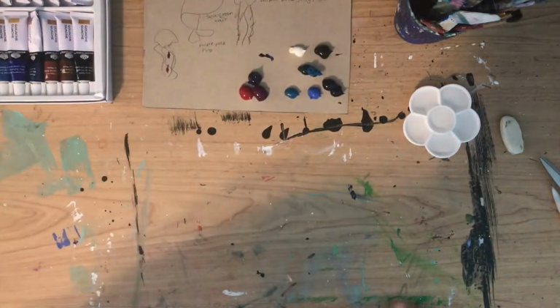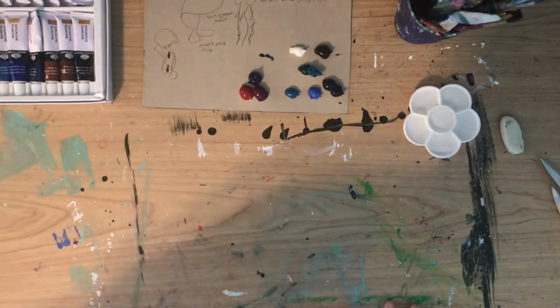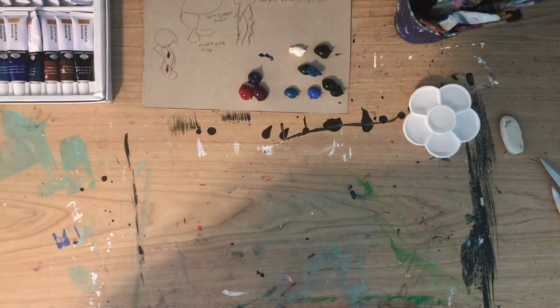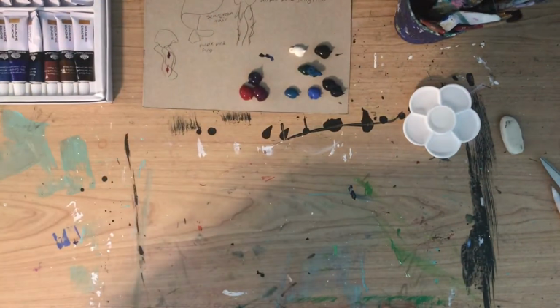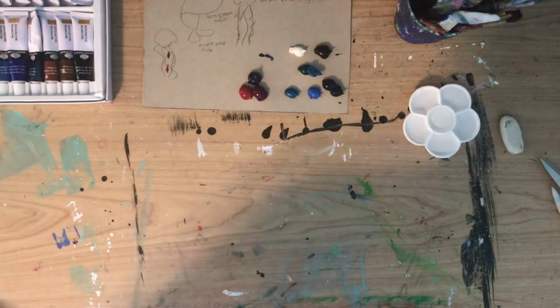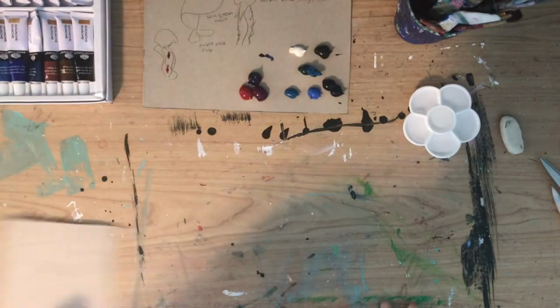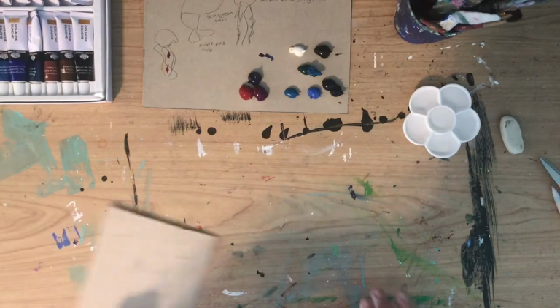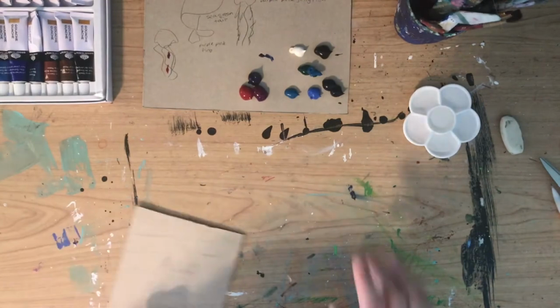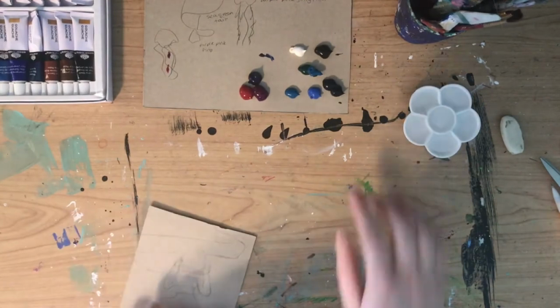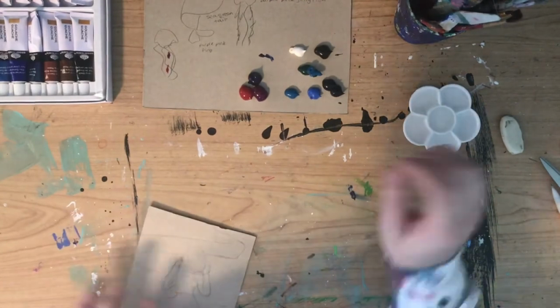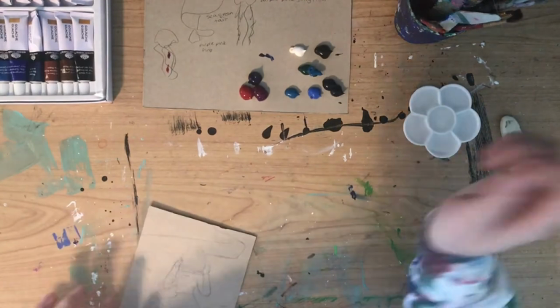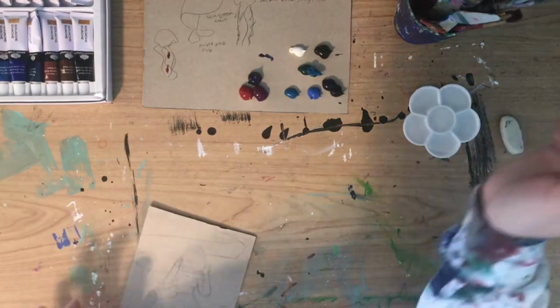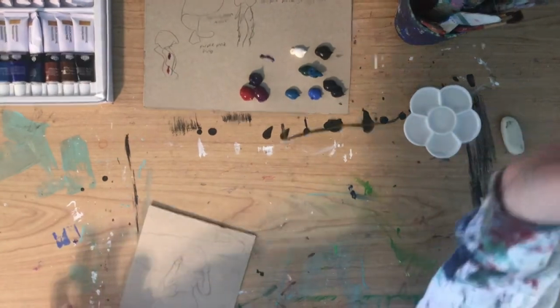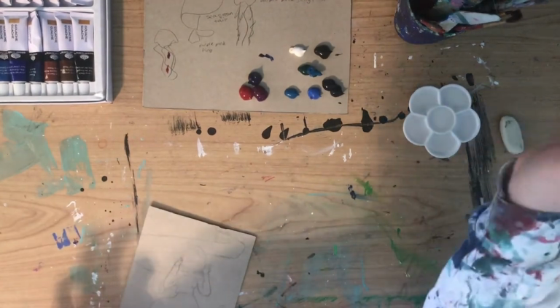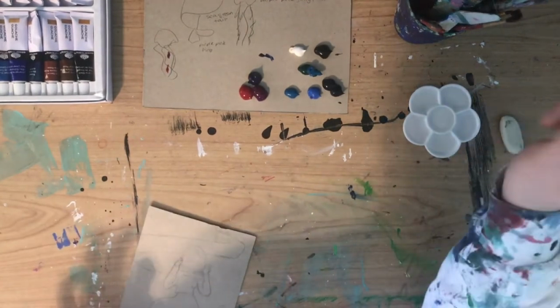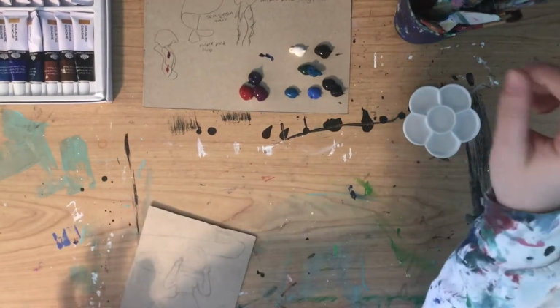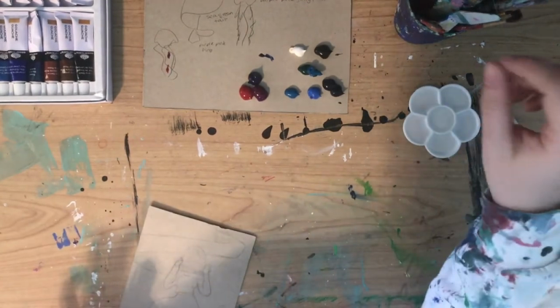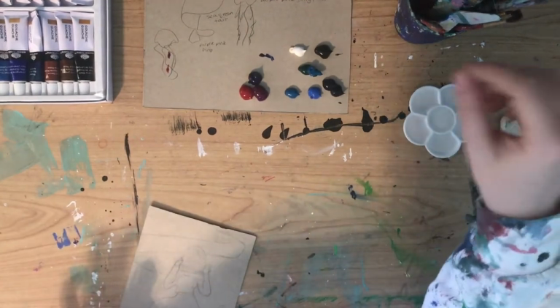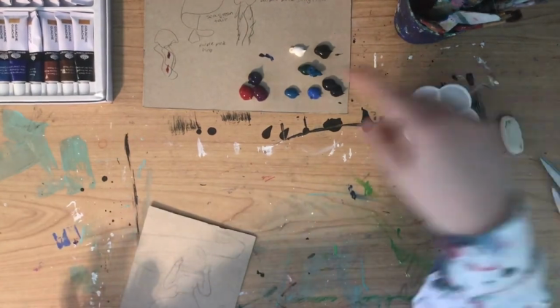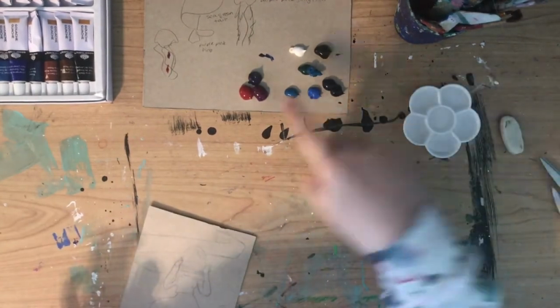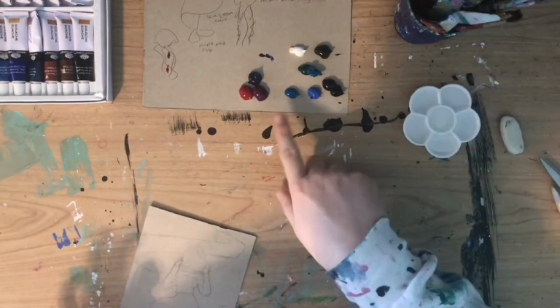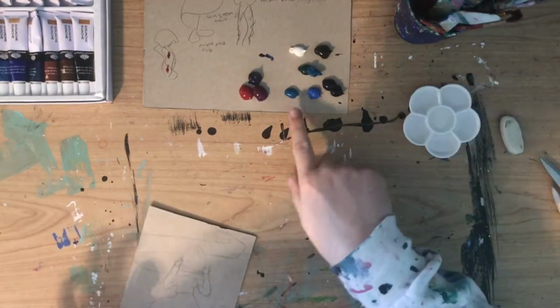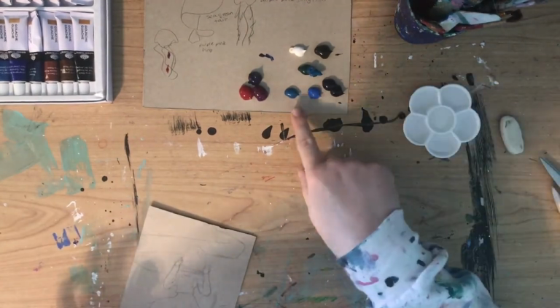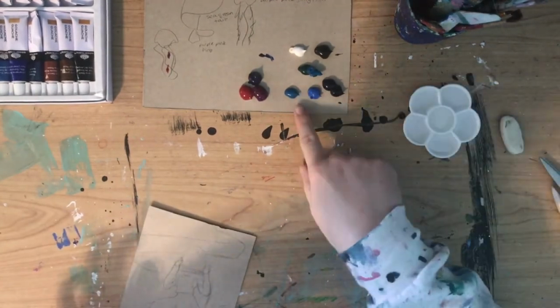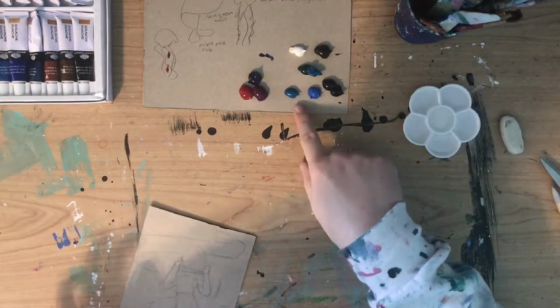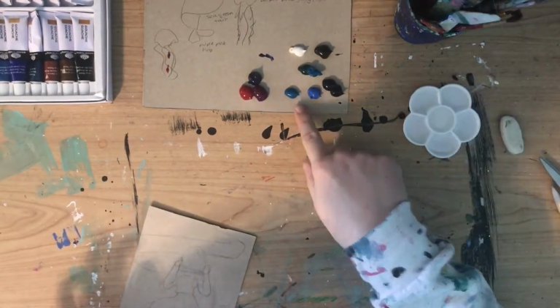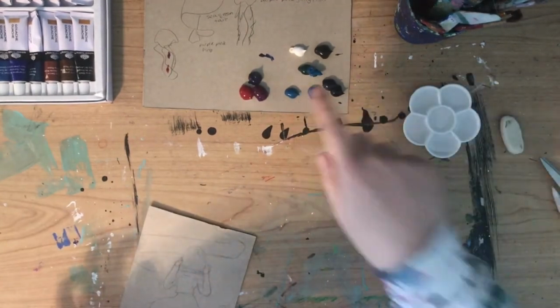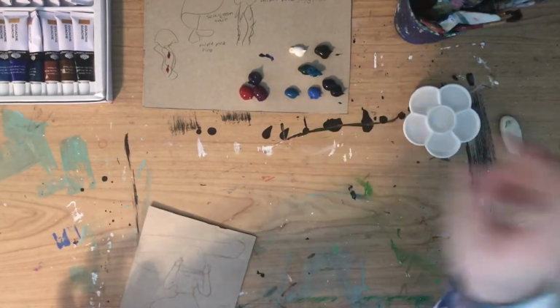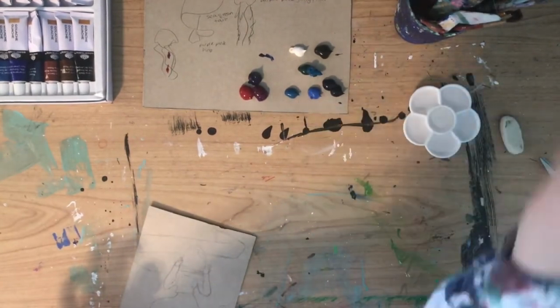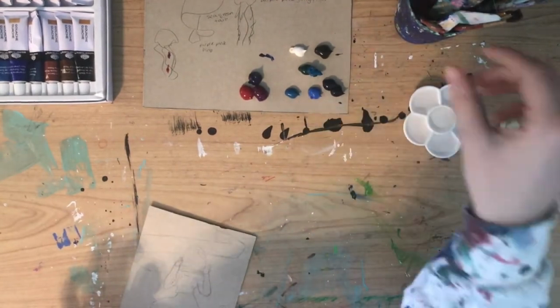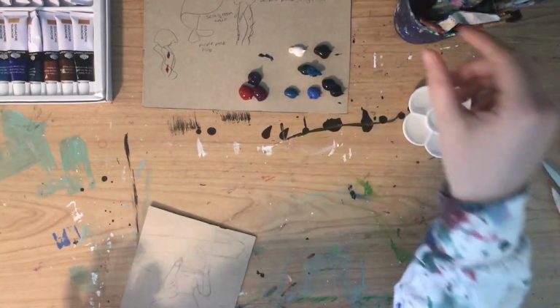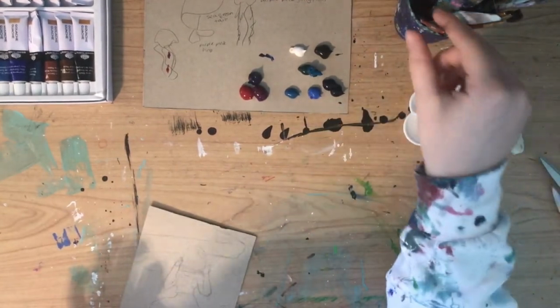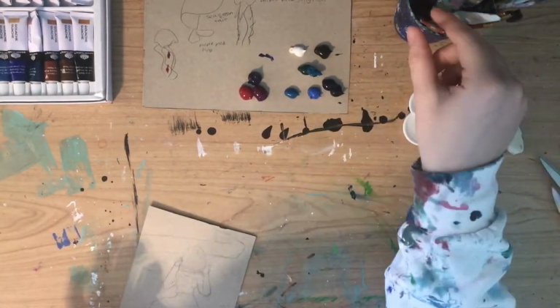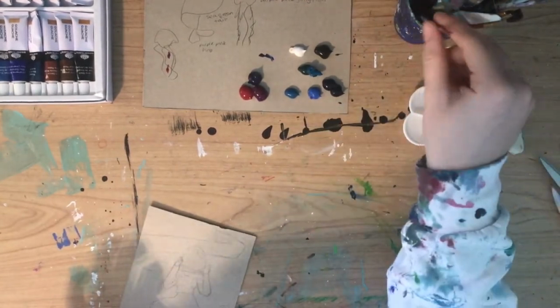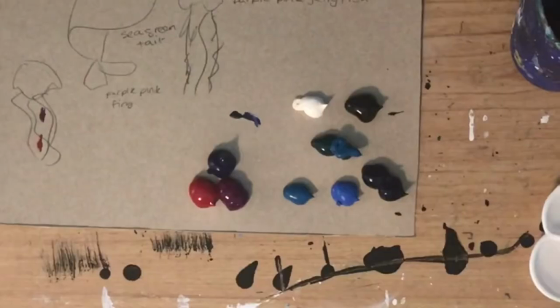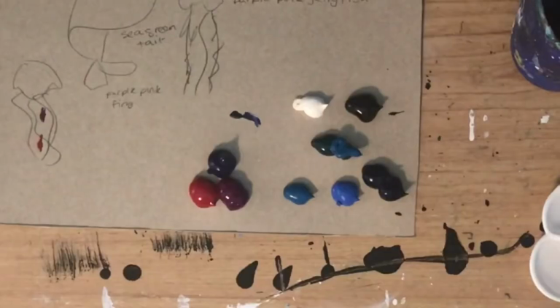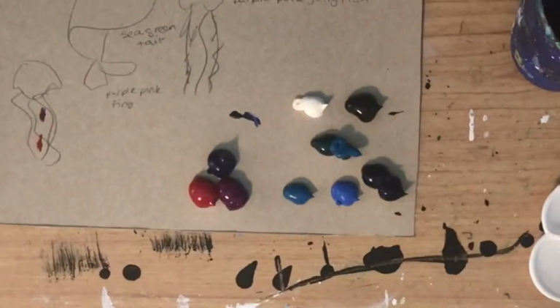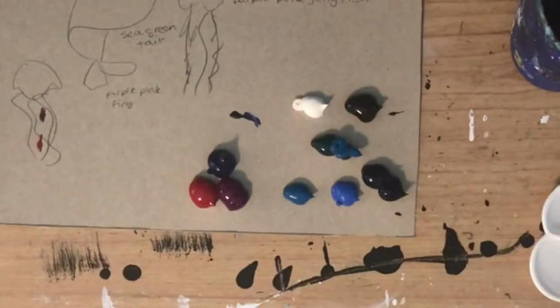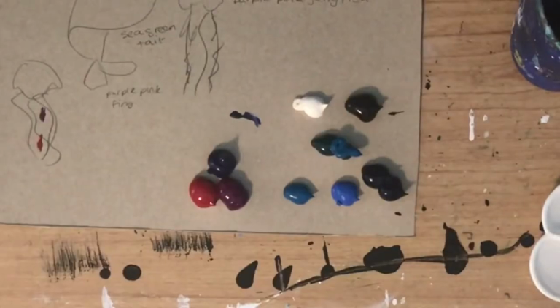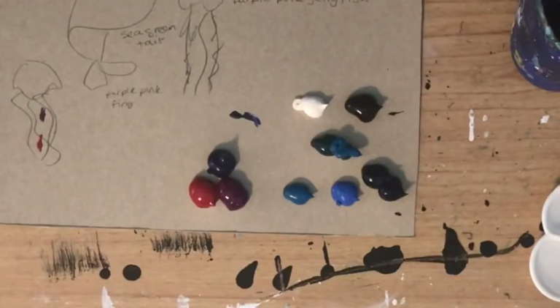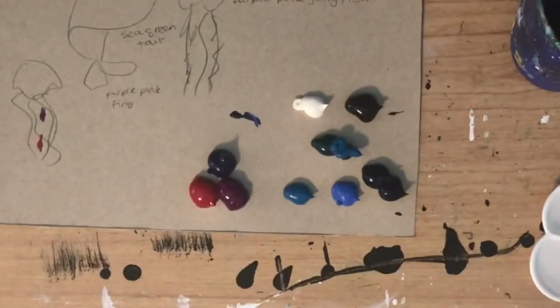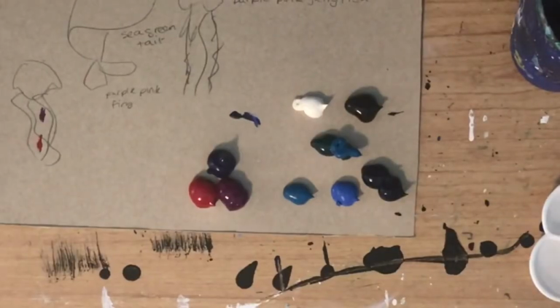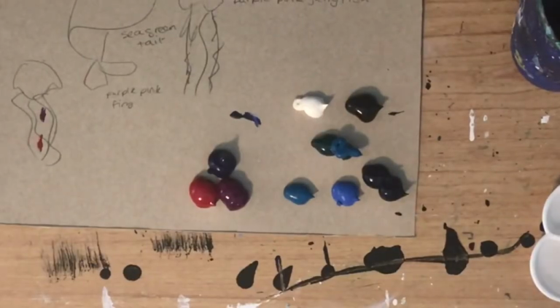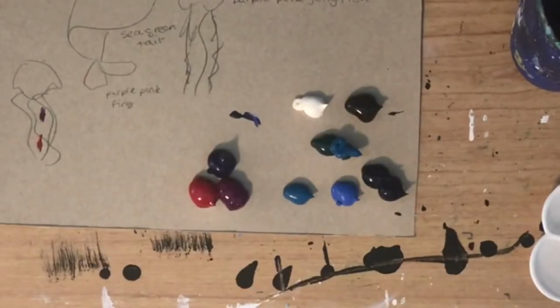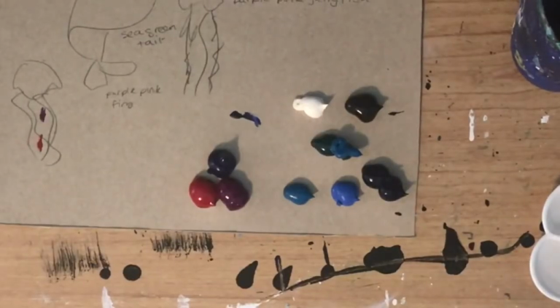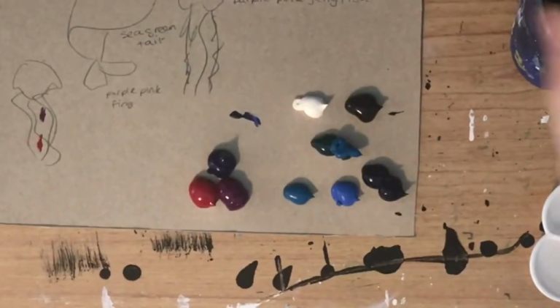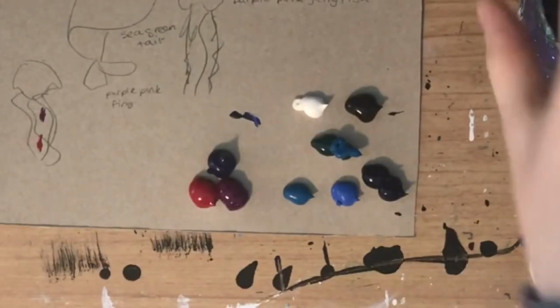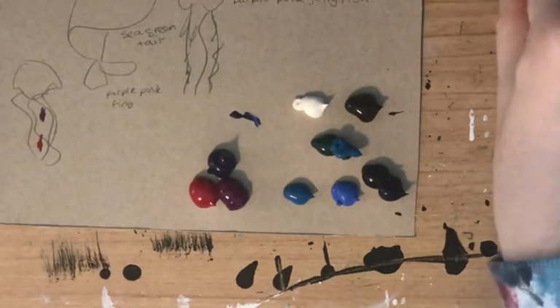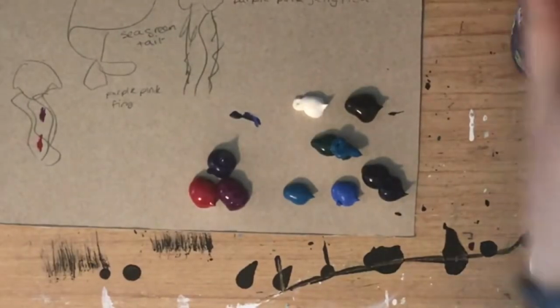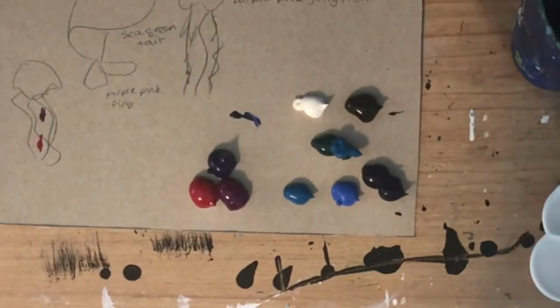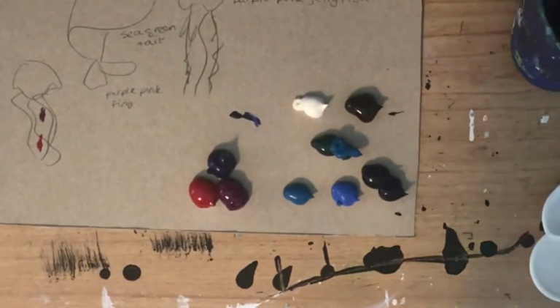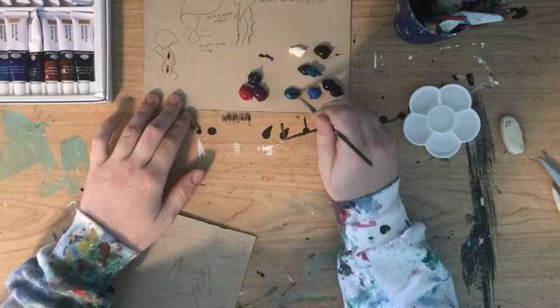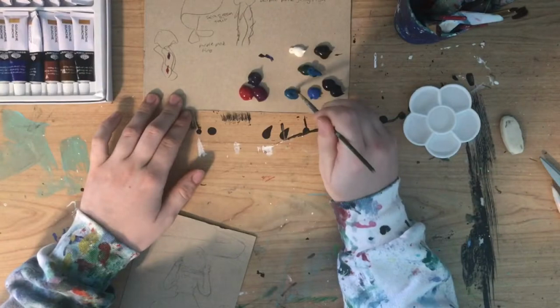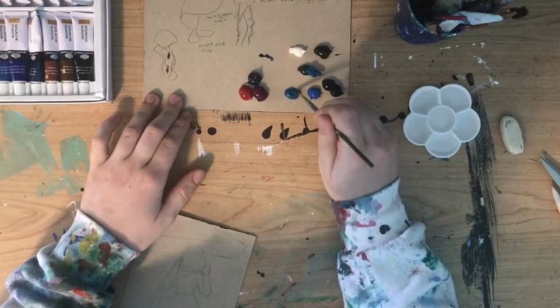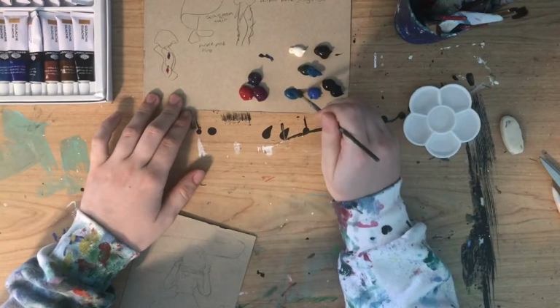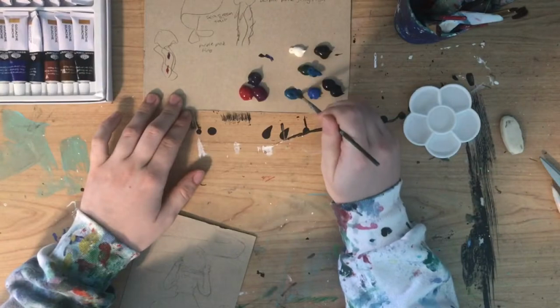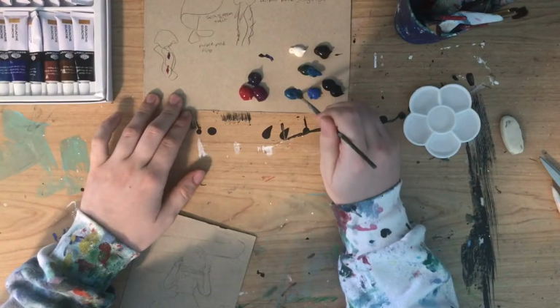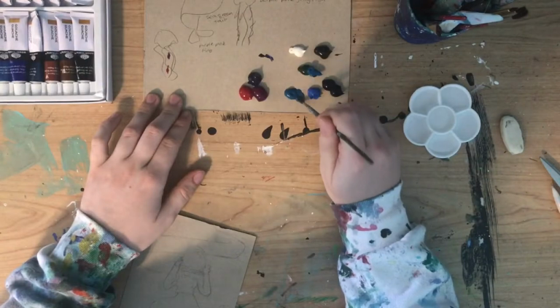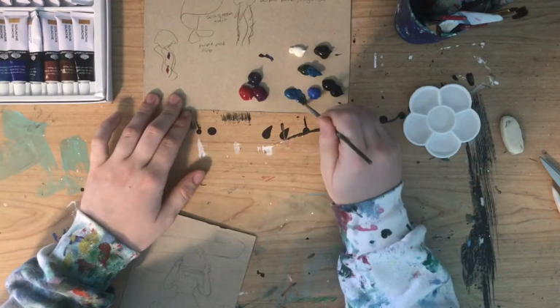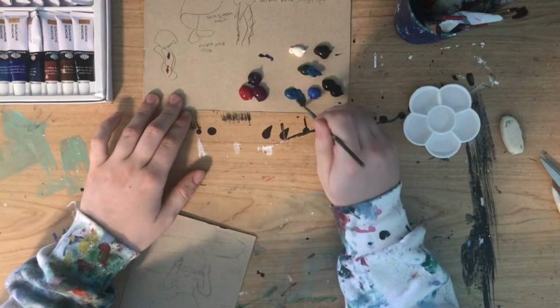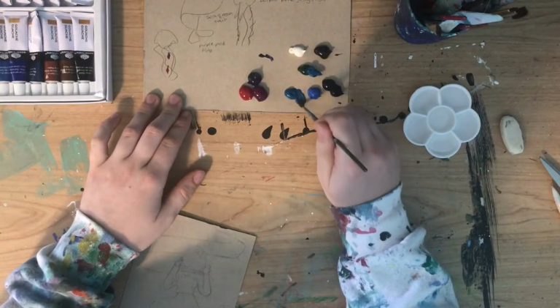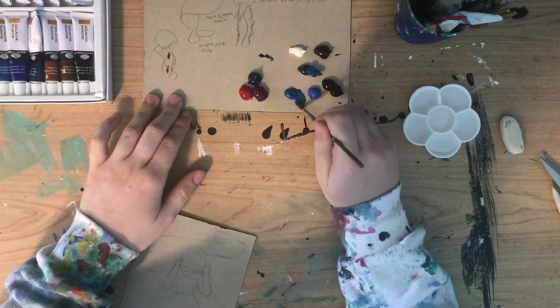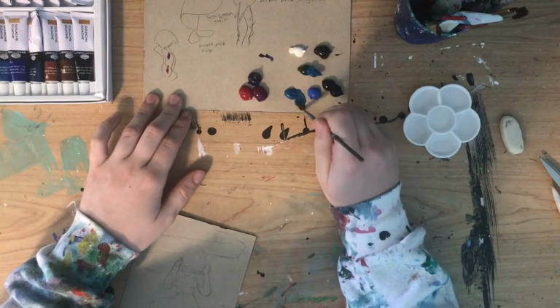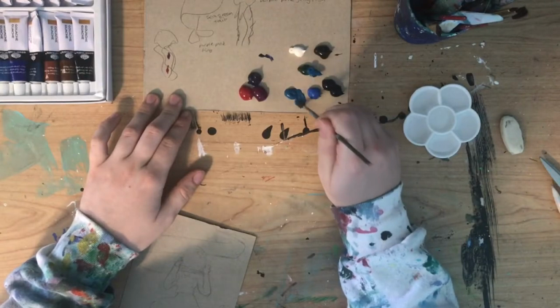Hopefully my paint samples haven't dried already. They already look dry. Wow, this stuff dries fast, I think.